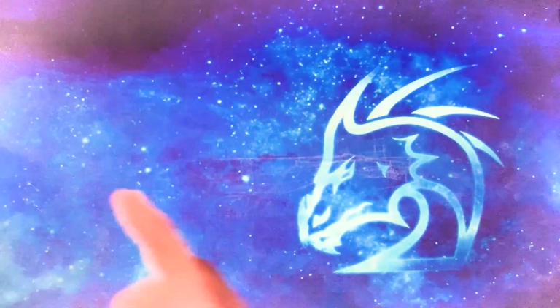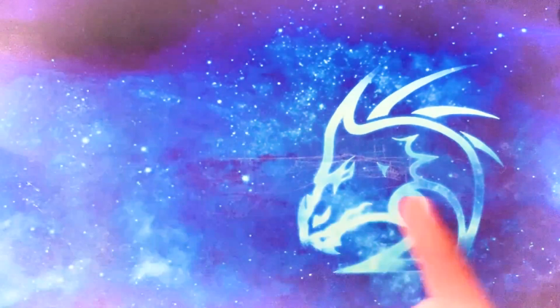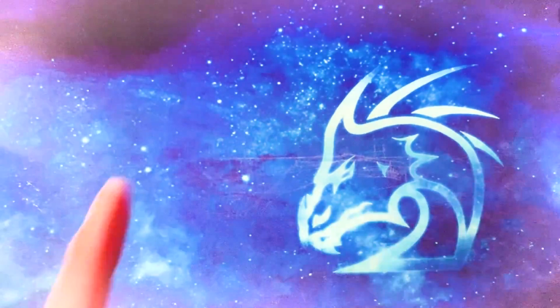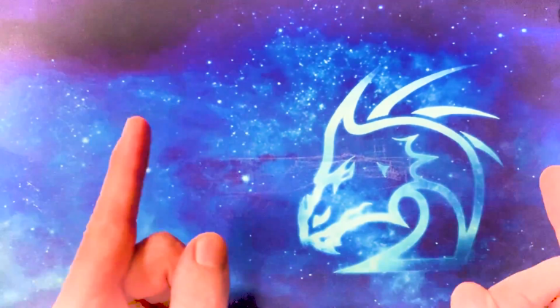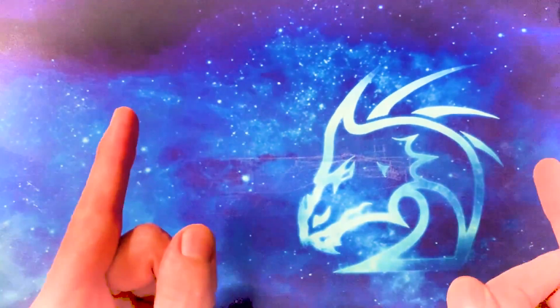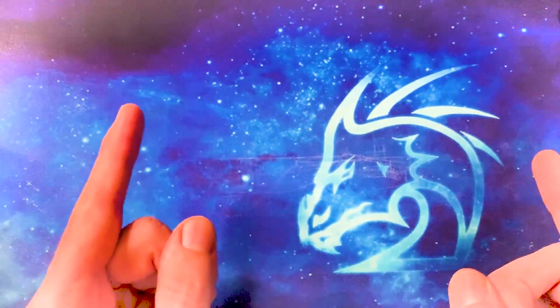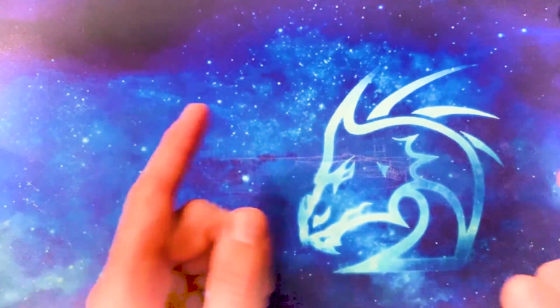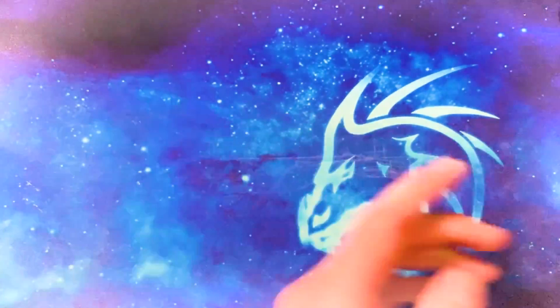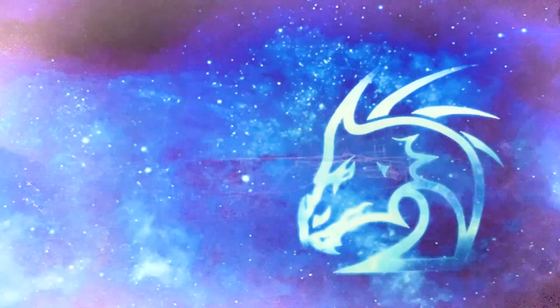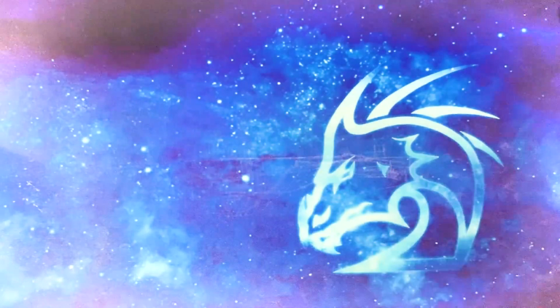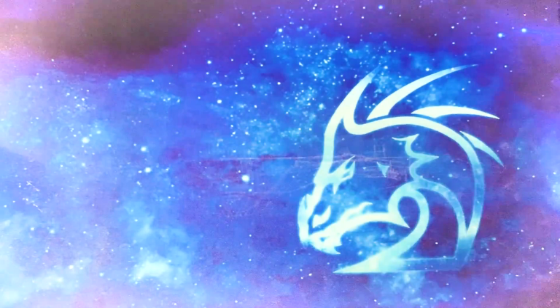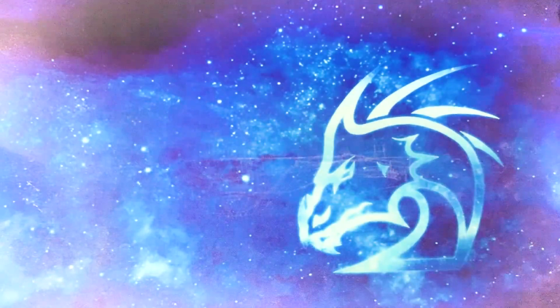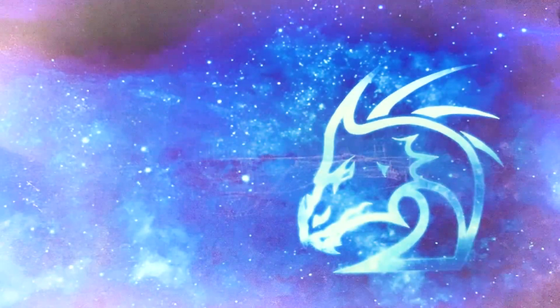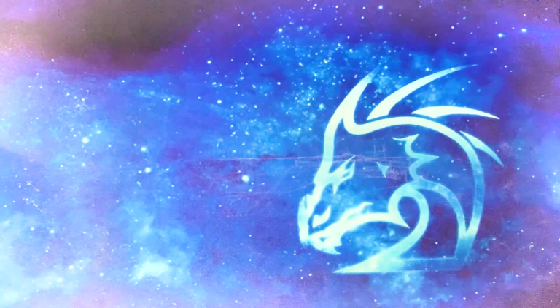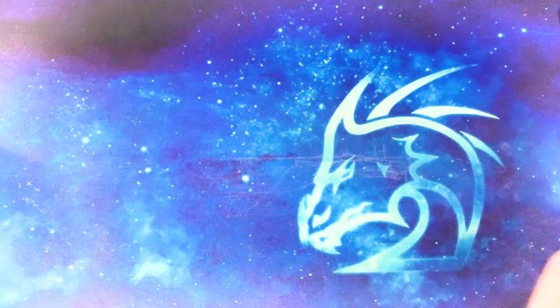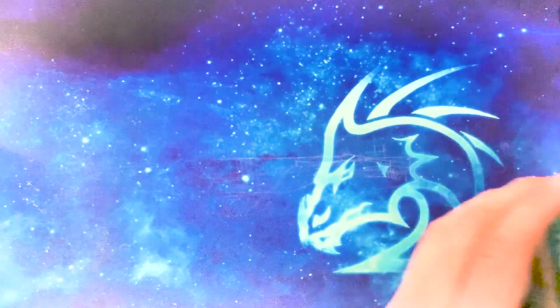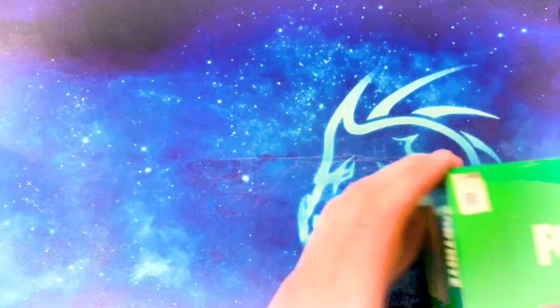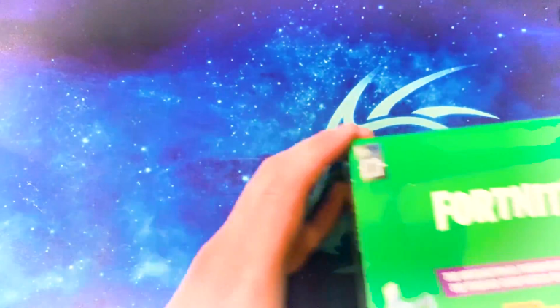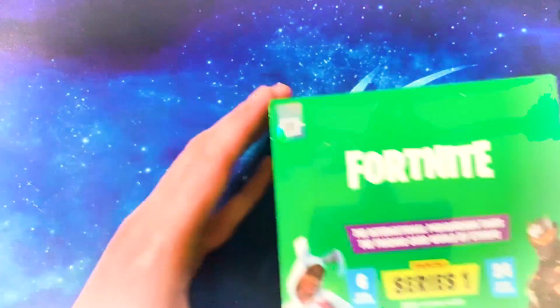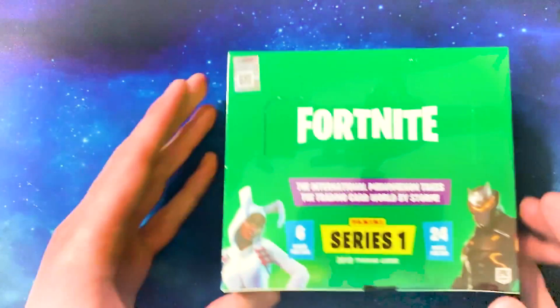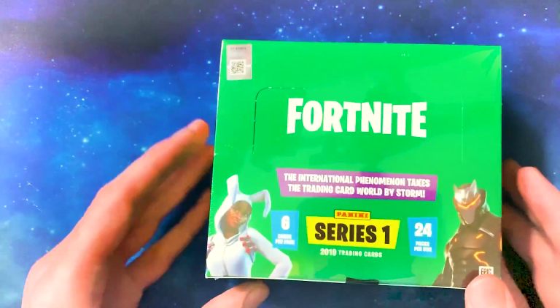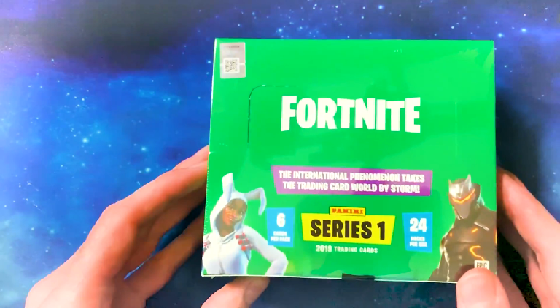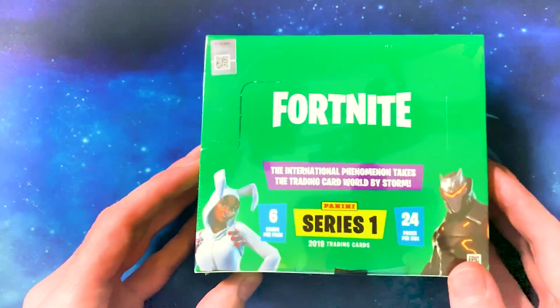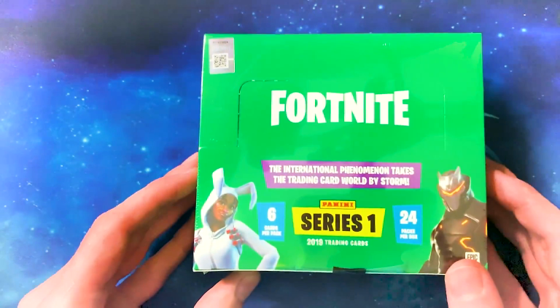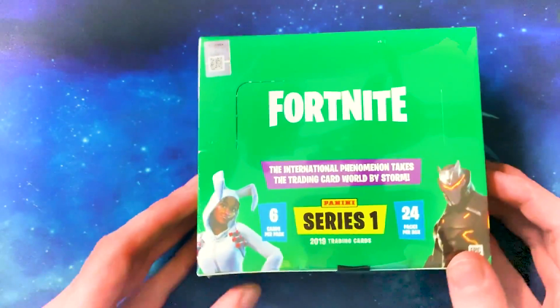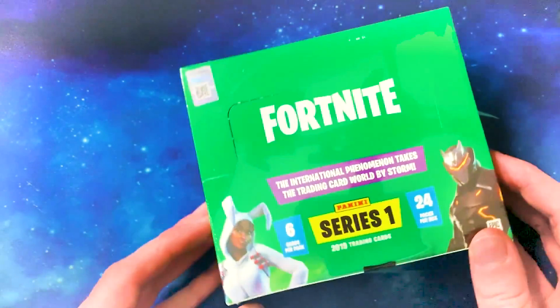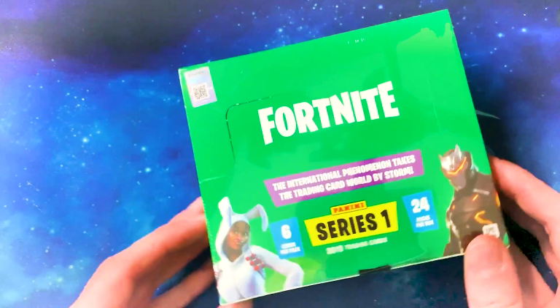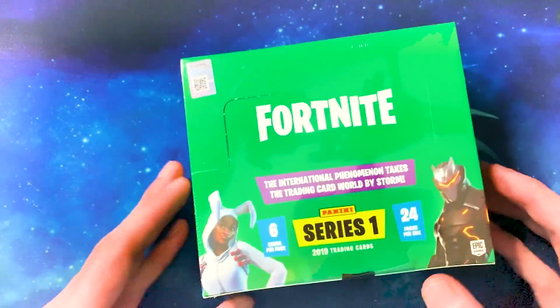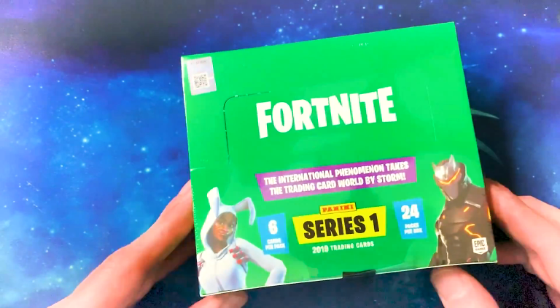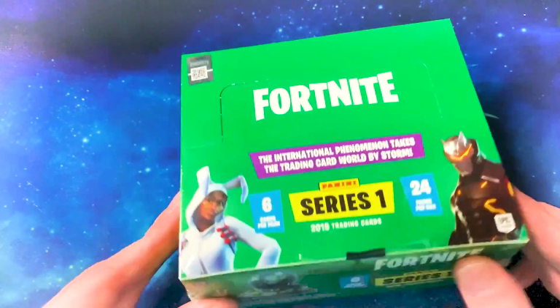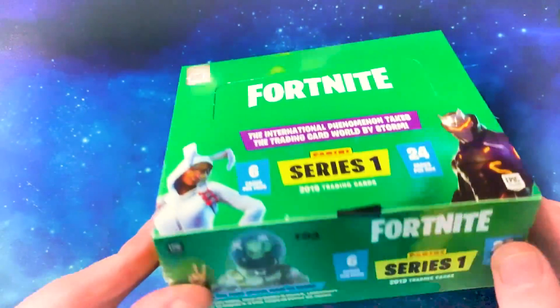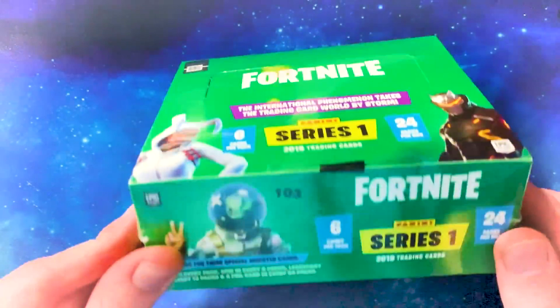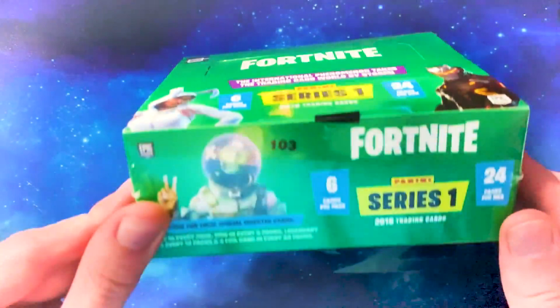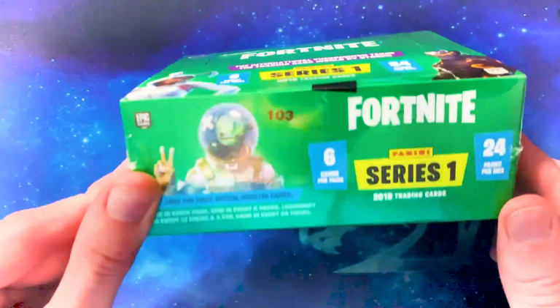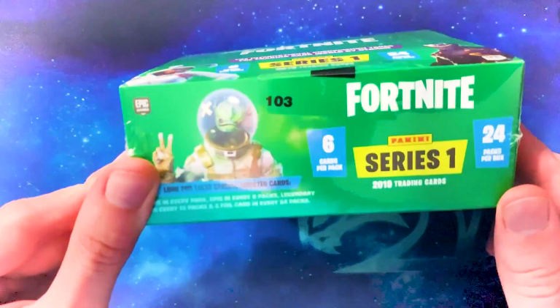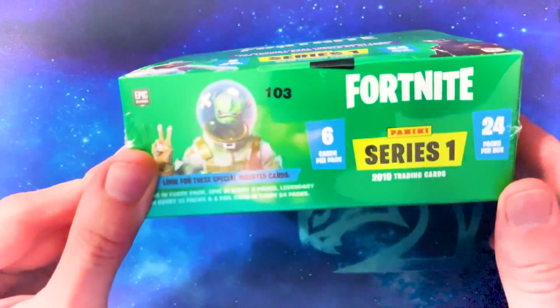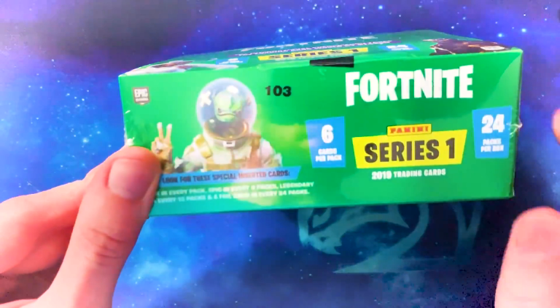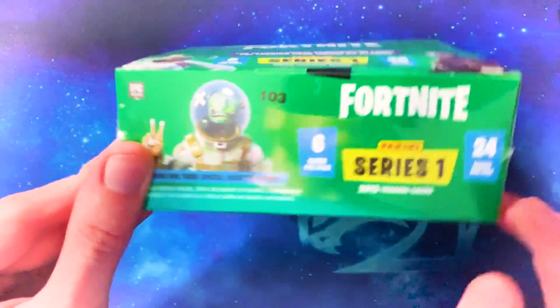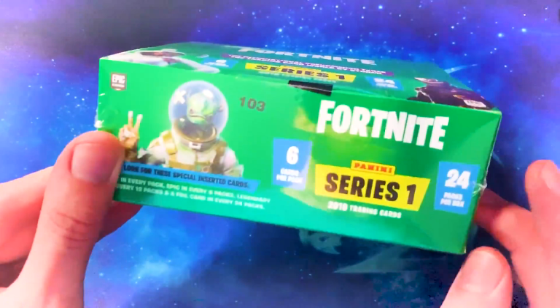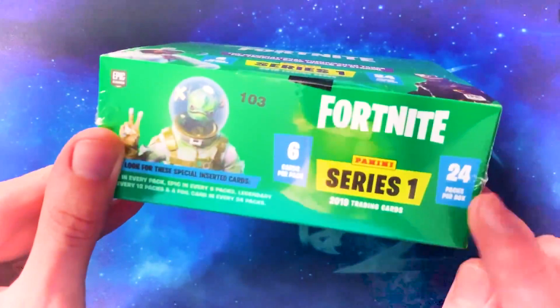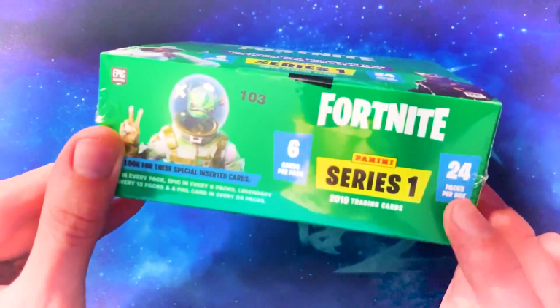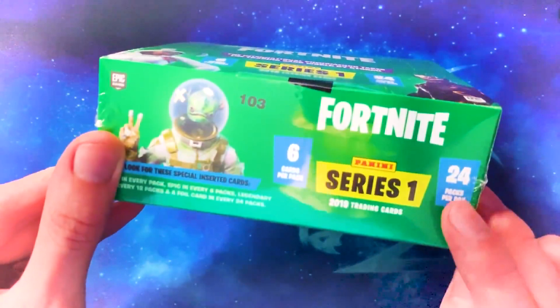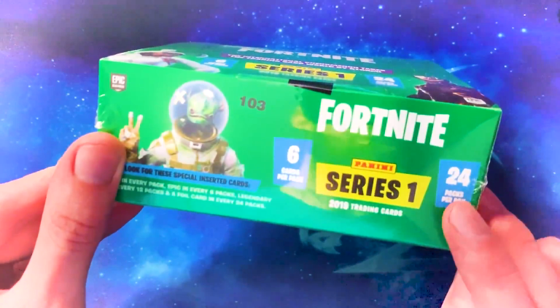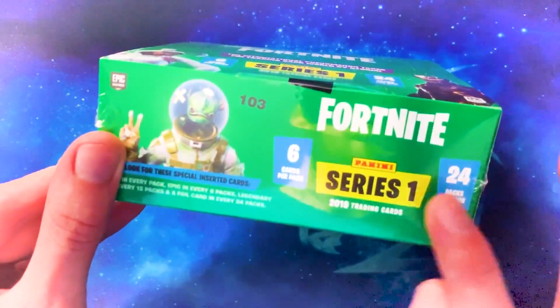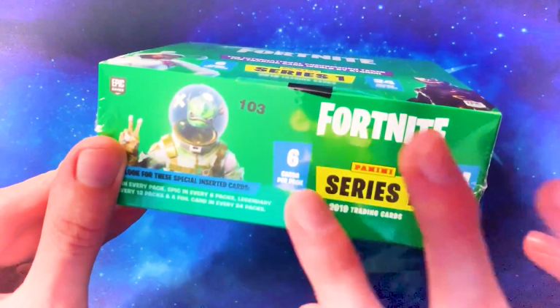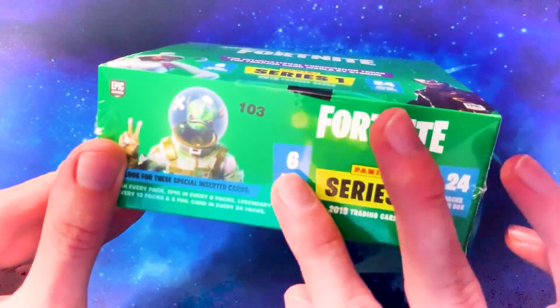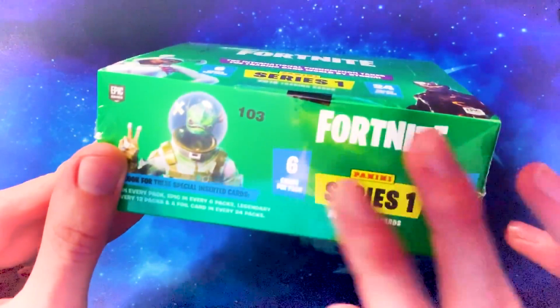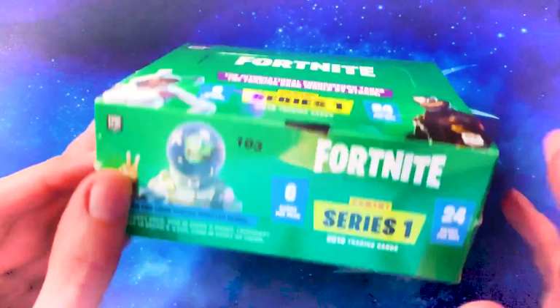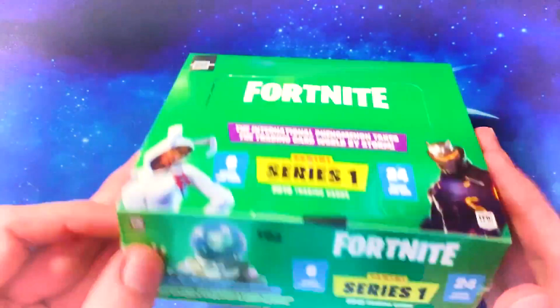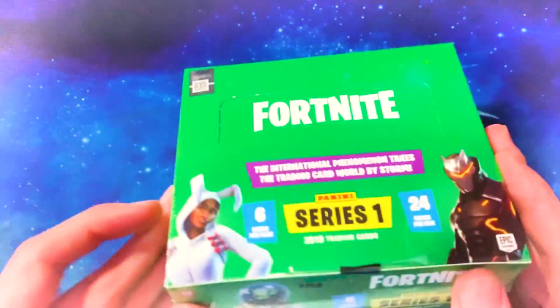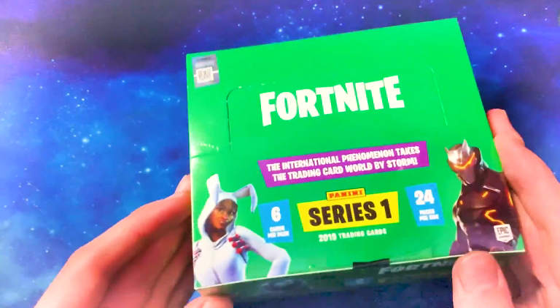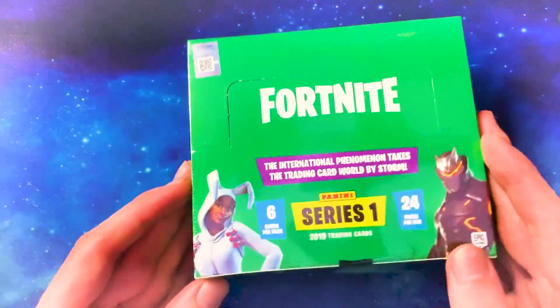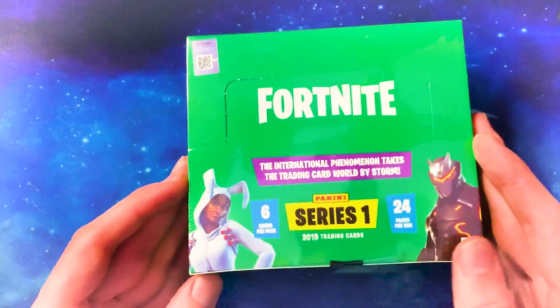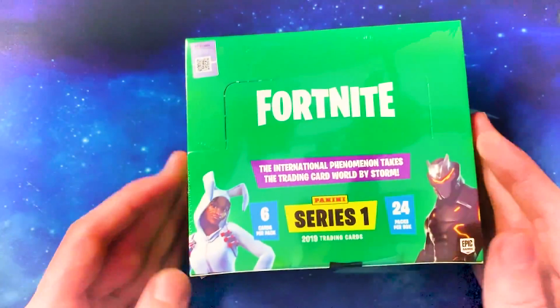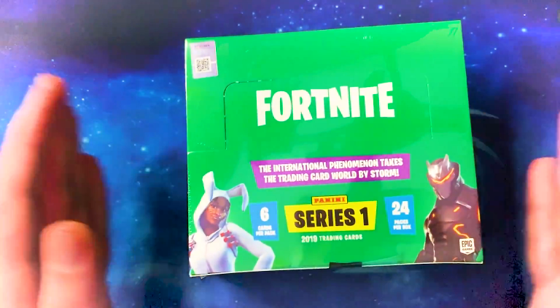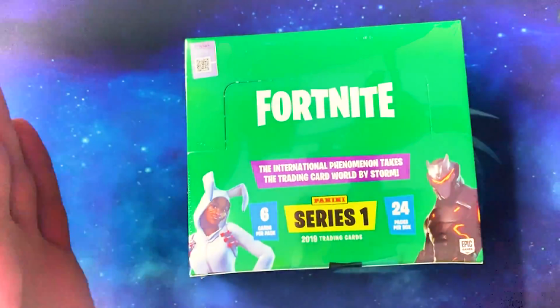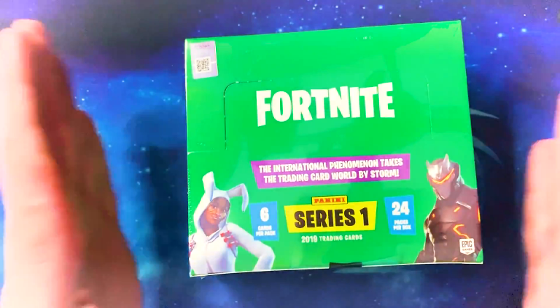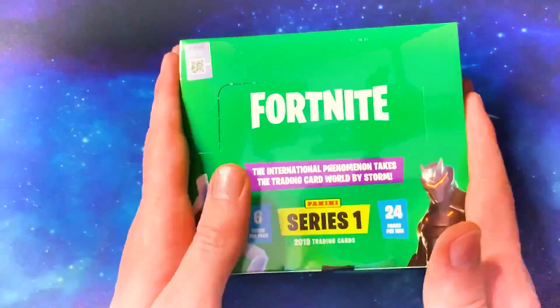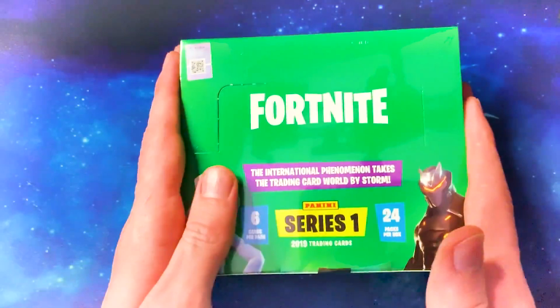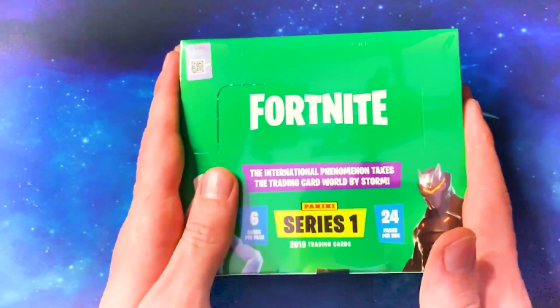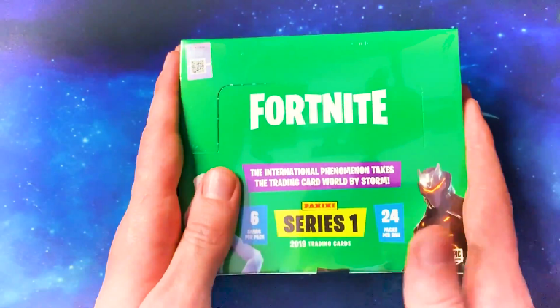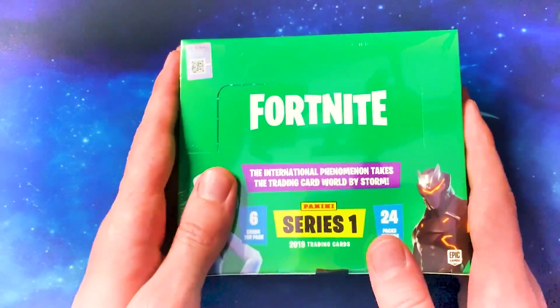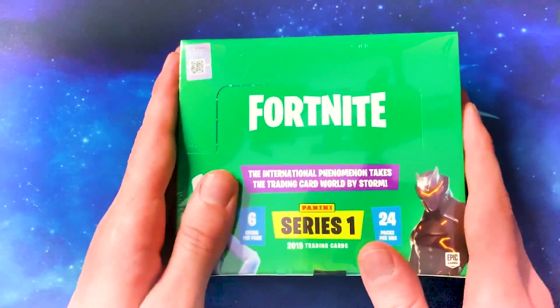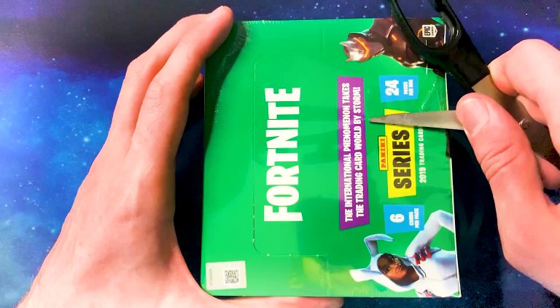But for this video, we've got the smaller box — and still, I mean, this is an even nicer looking box. 24 packs, 6 in each. Let's get them opened up.